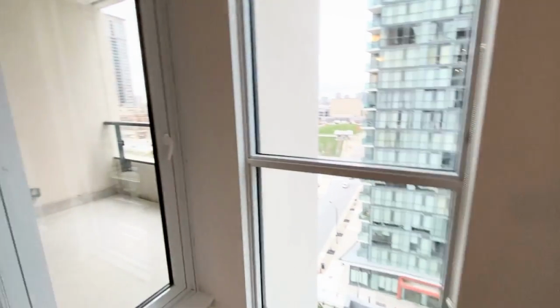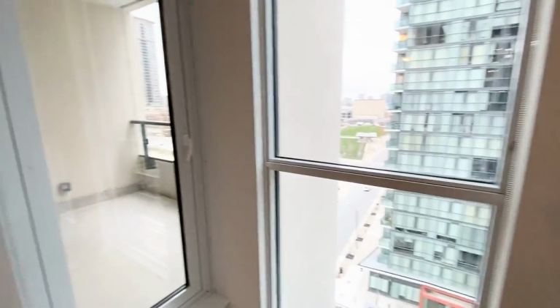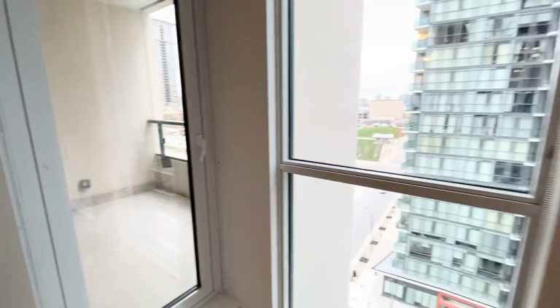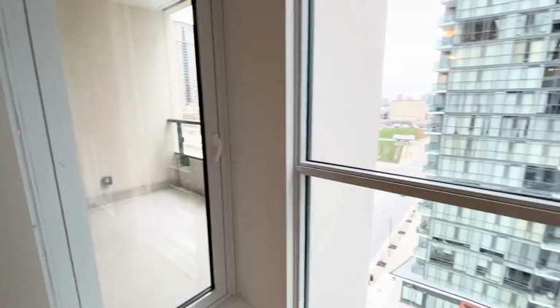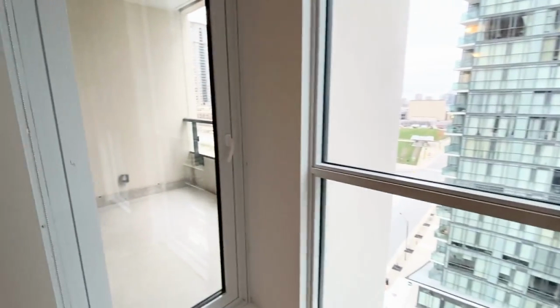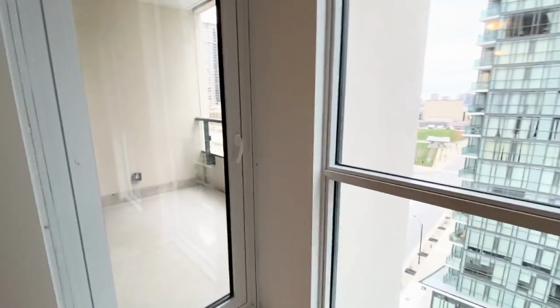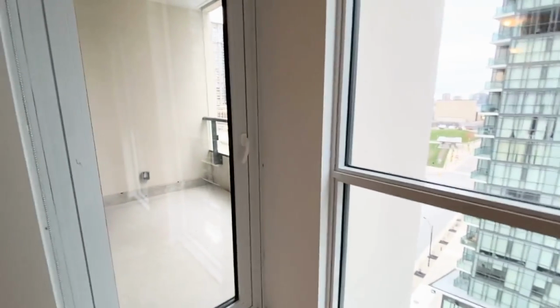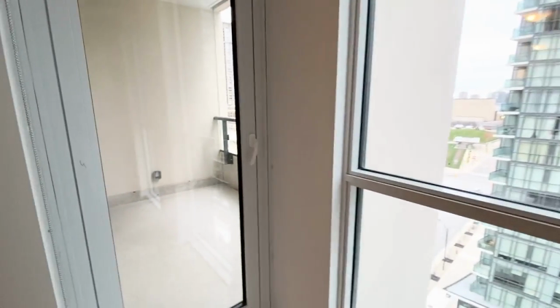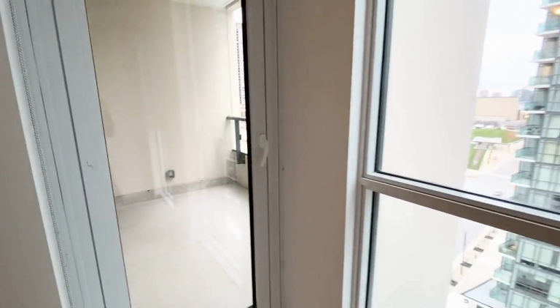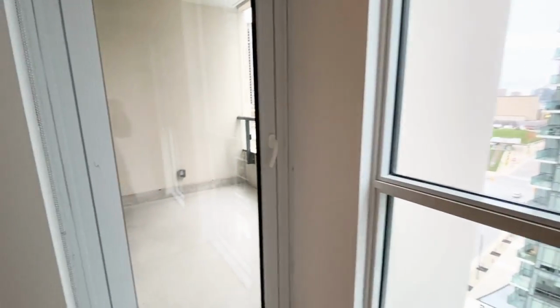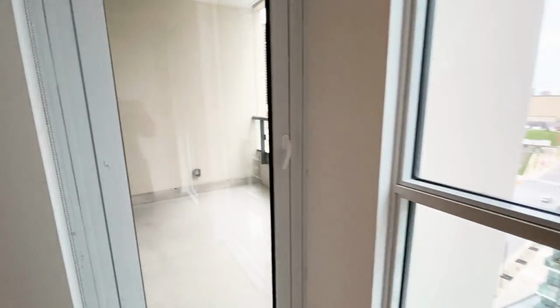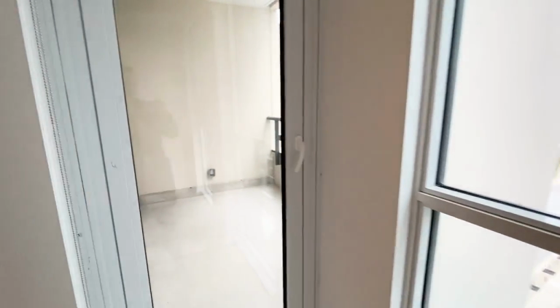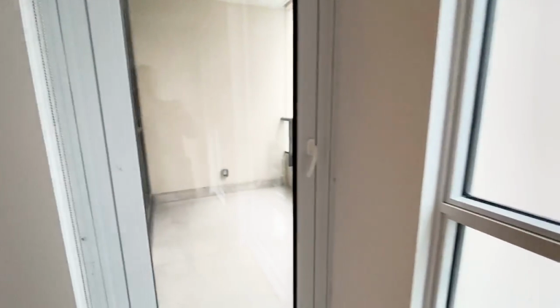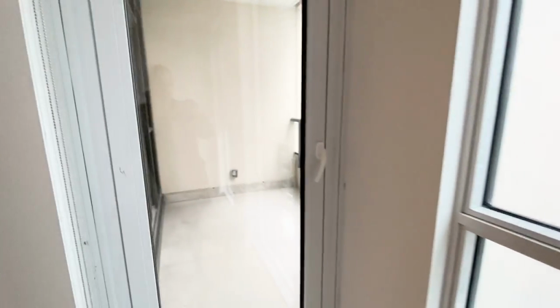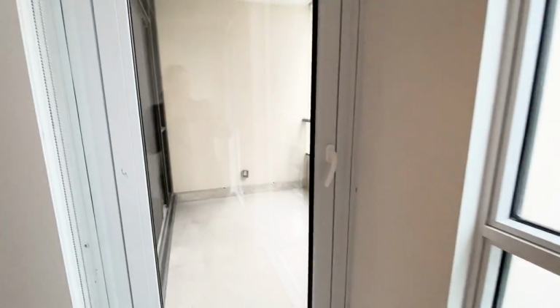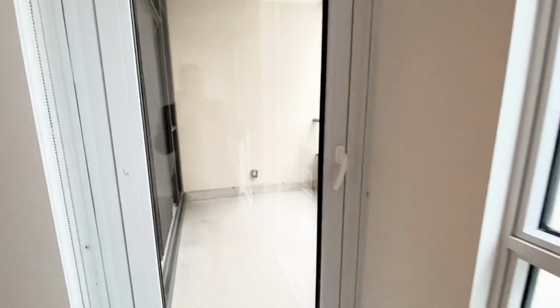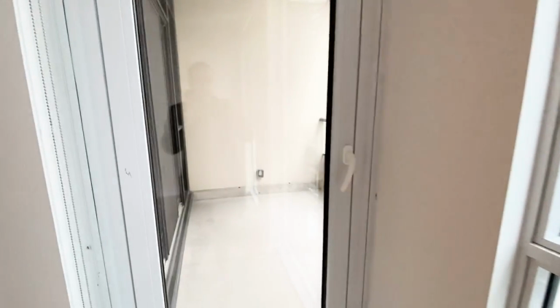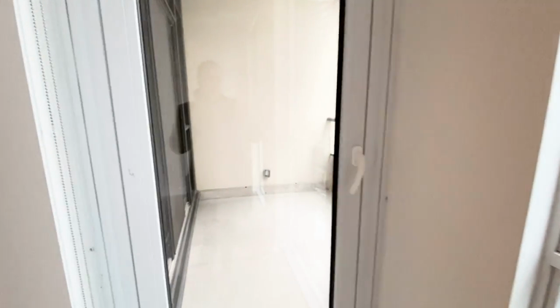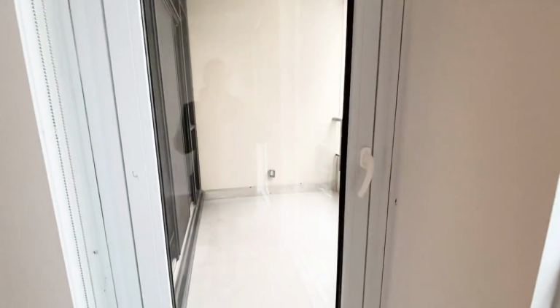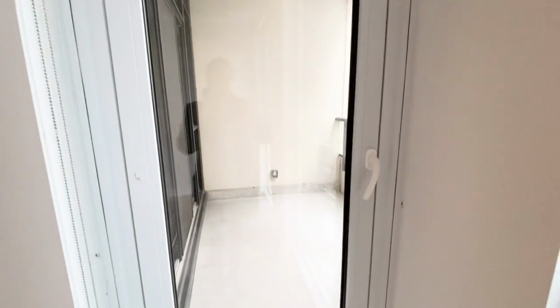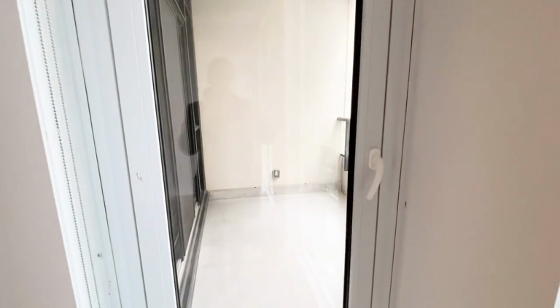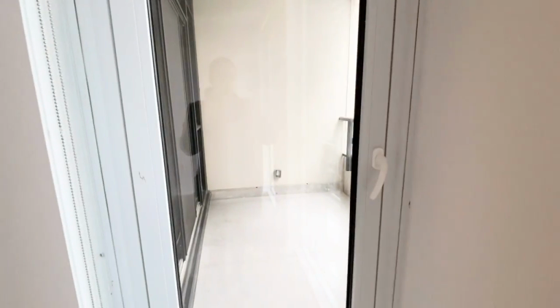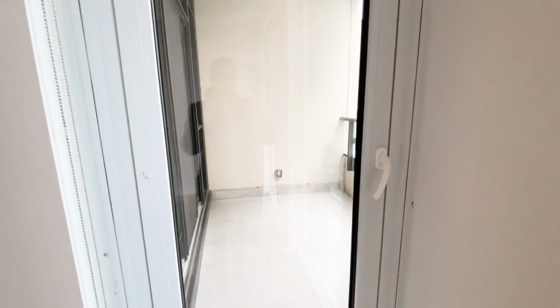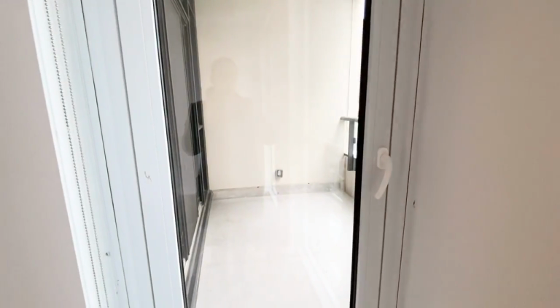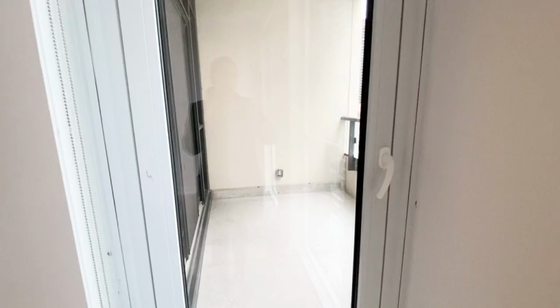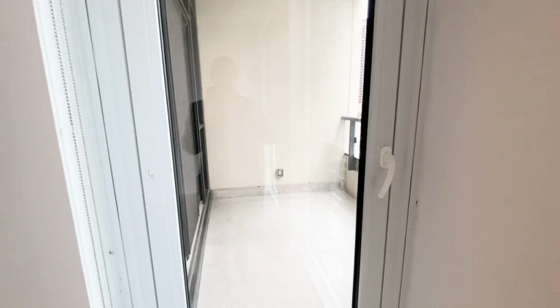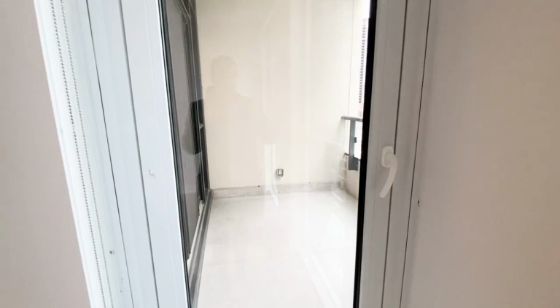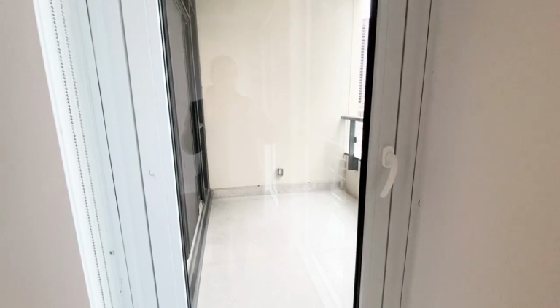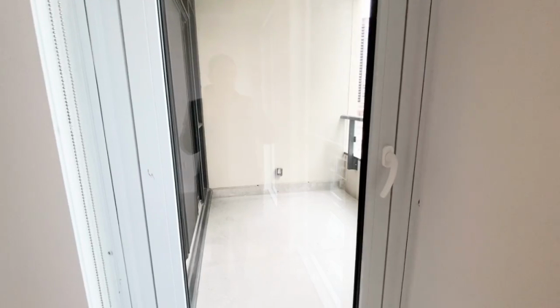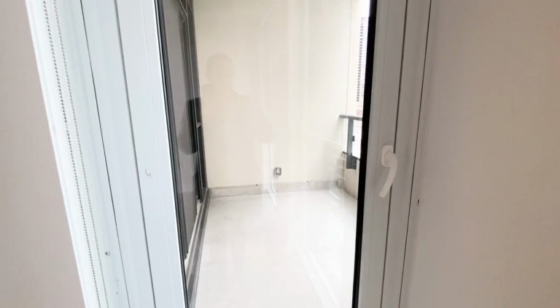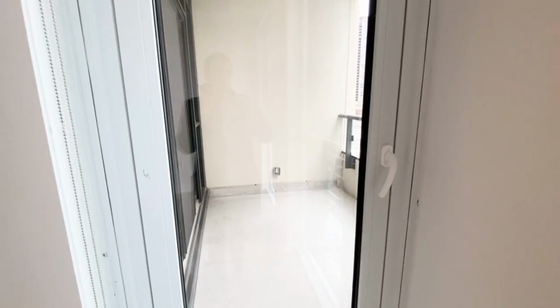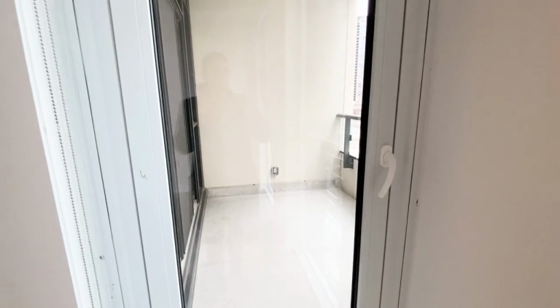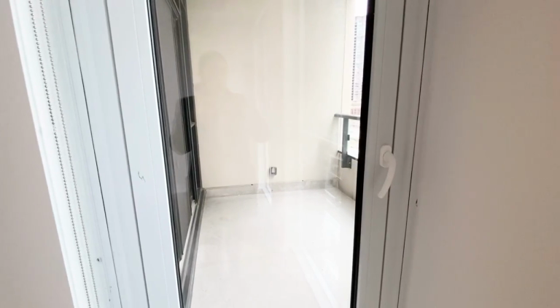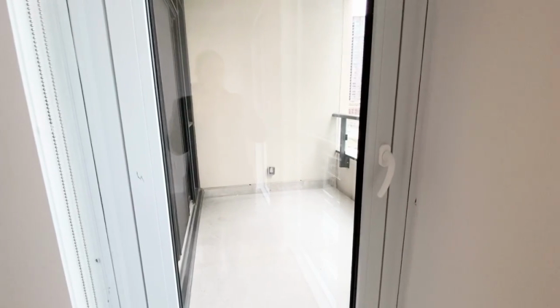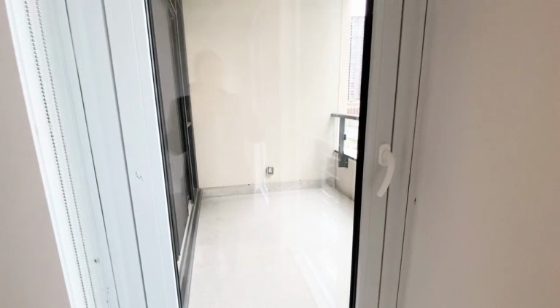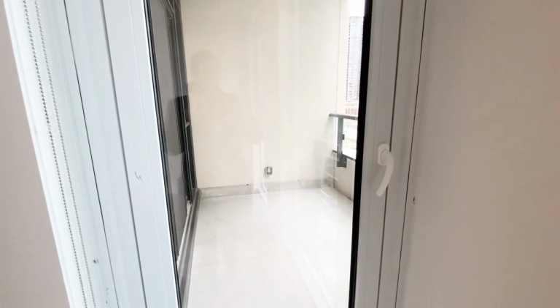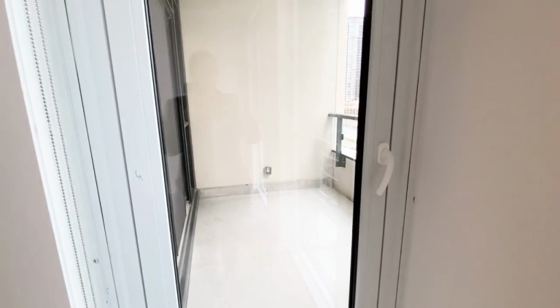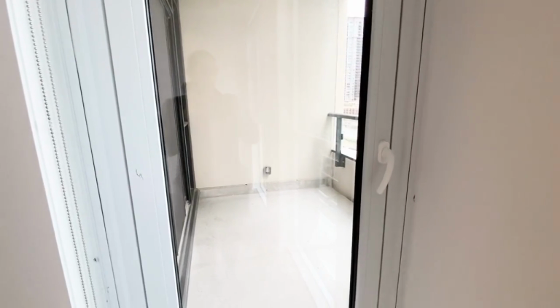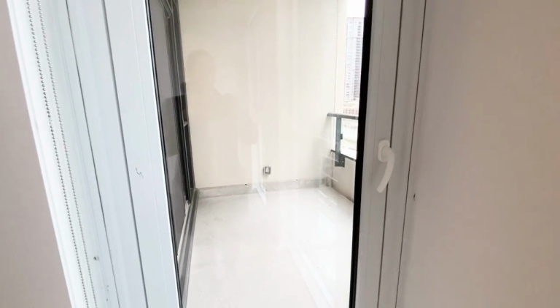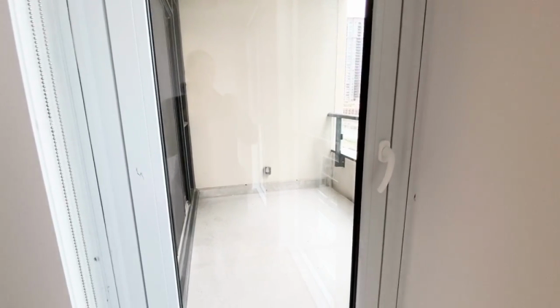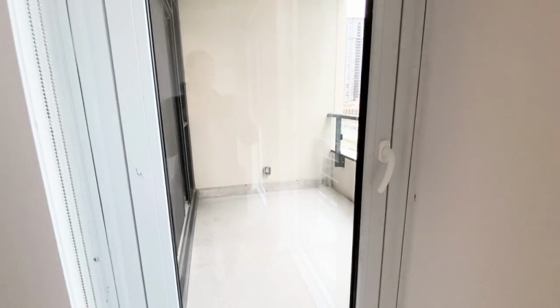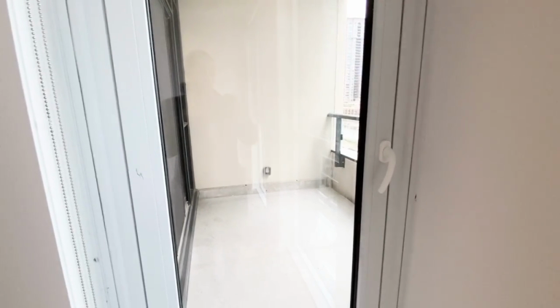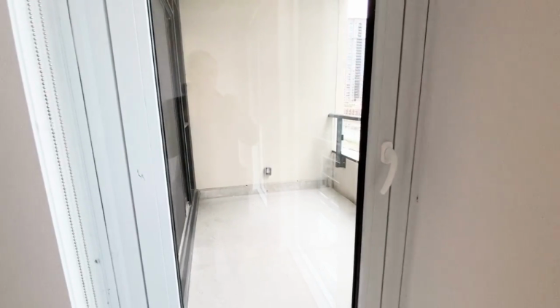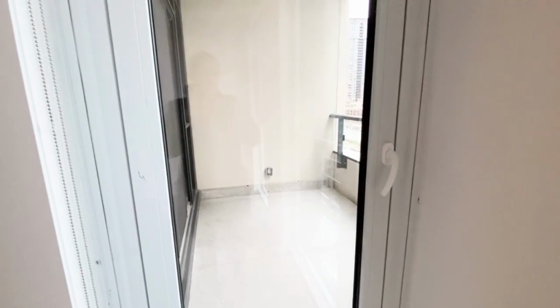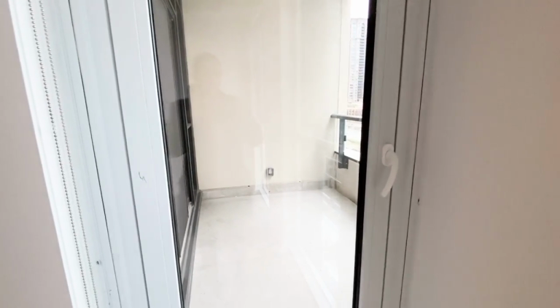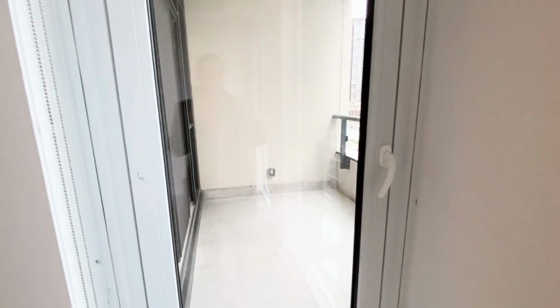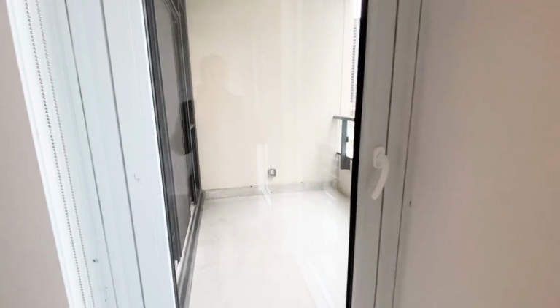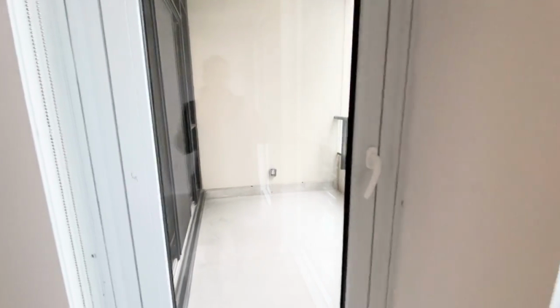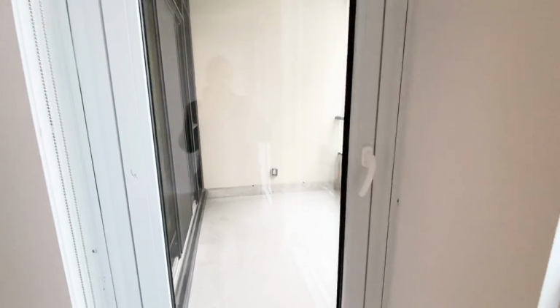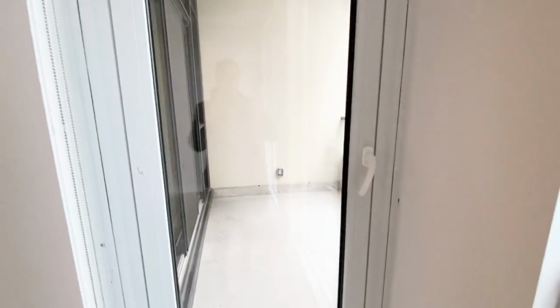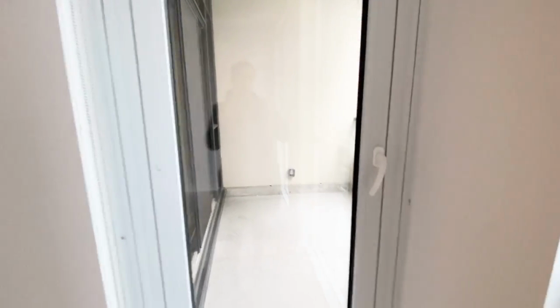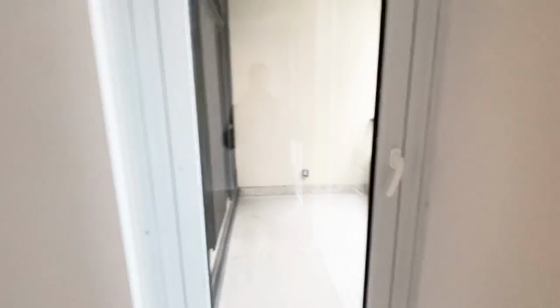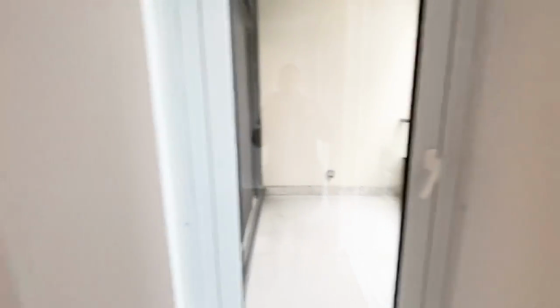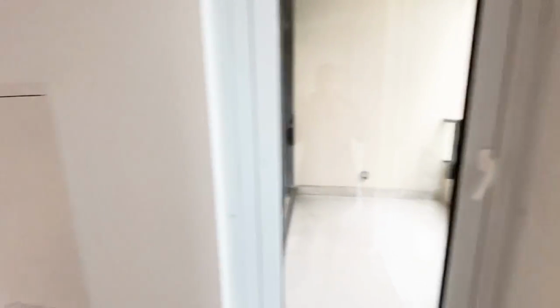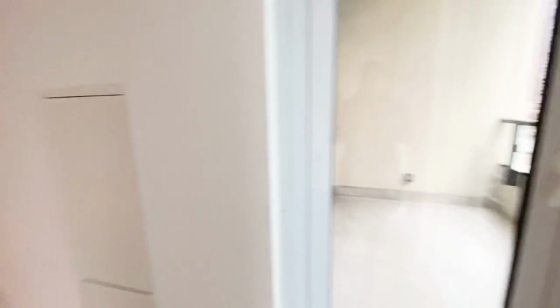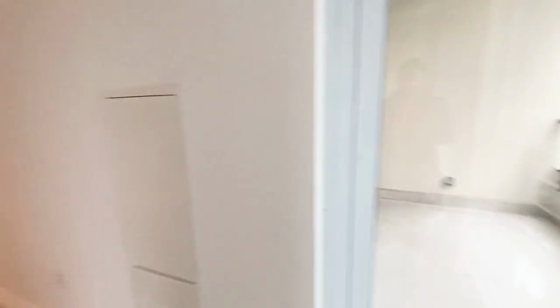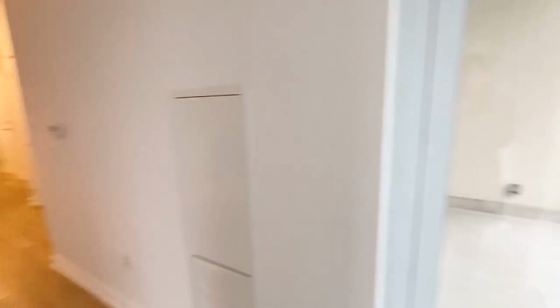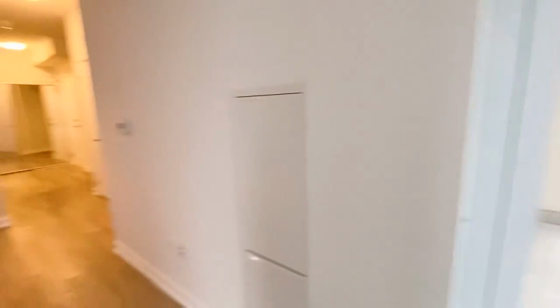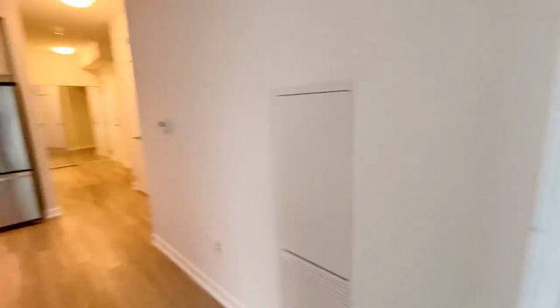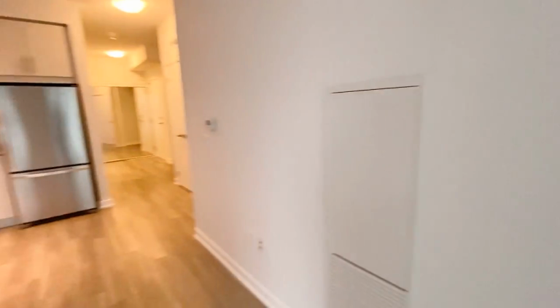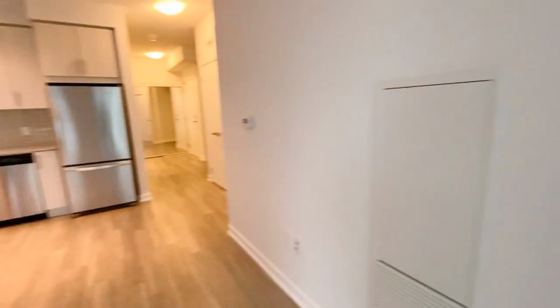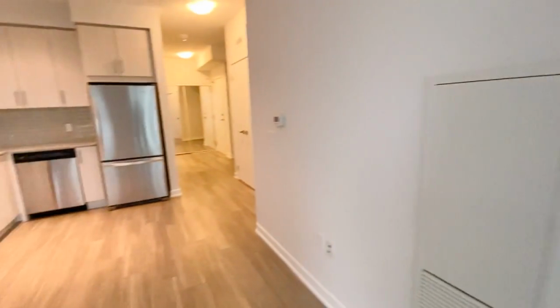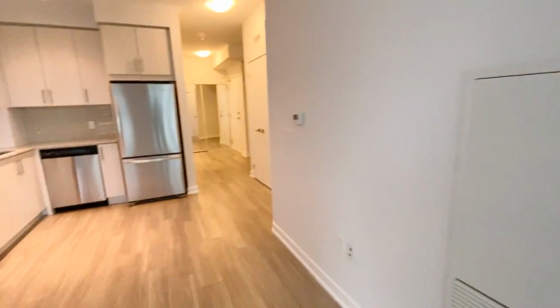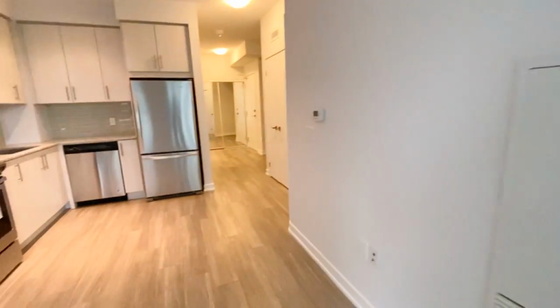The balcony actually has two entrances — one from the living area and one from the bedroom. I'll show you the entrance from the bedroom.